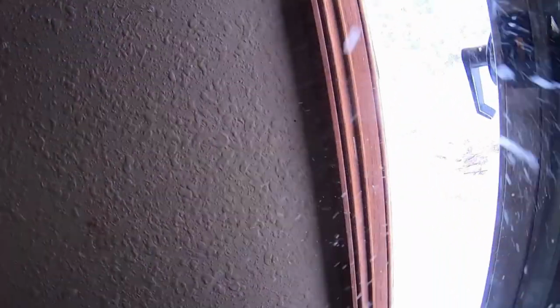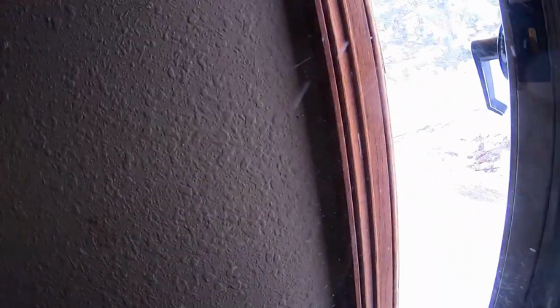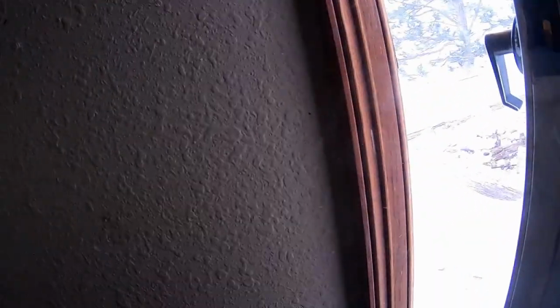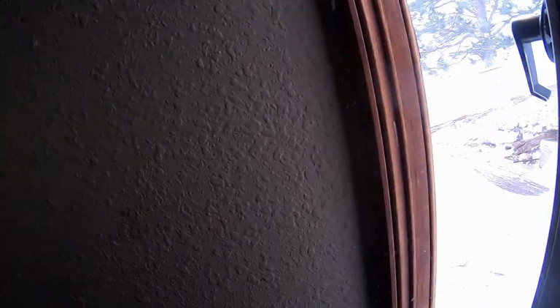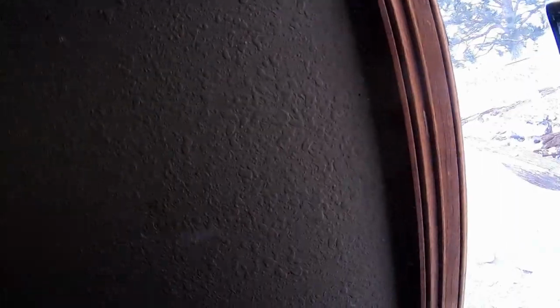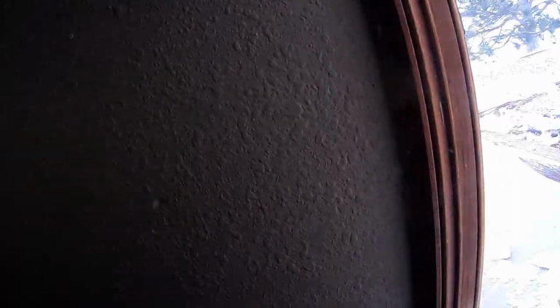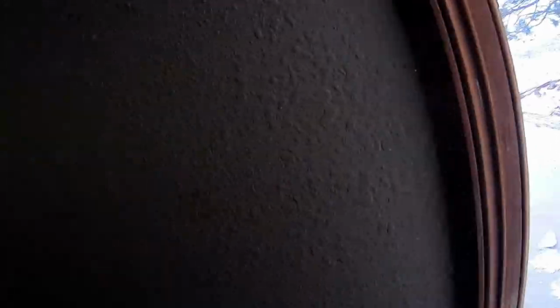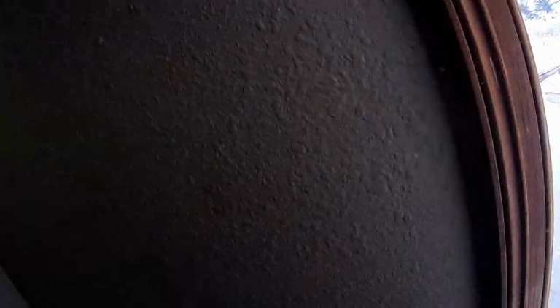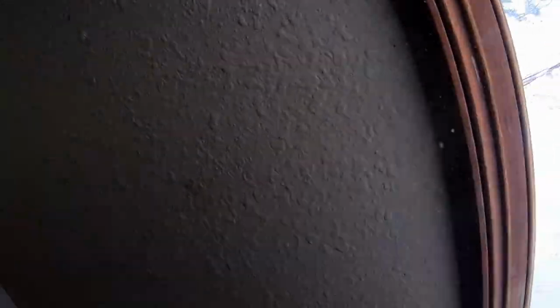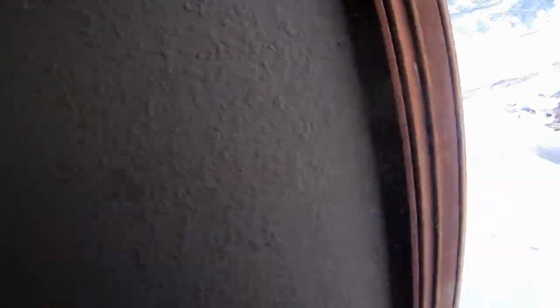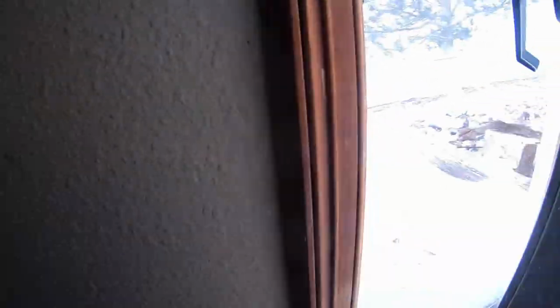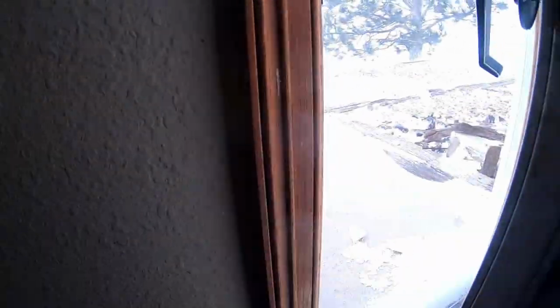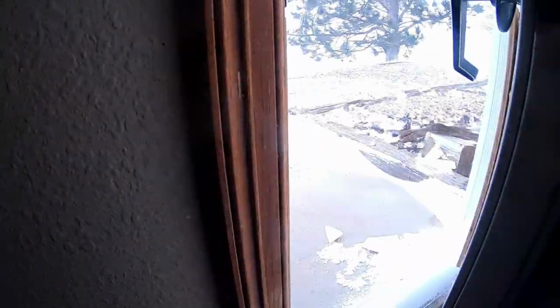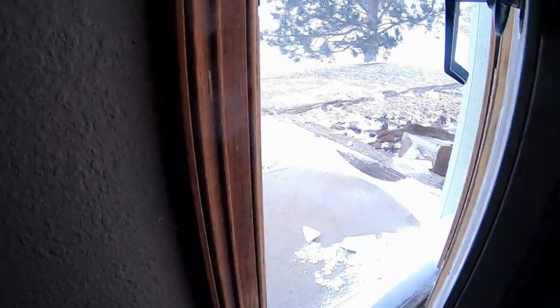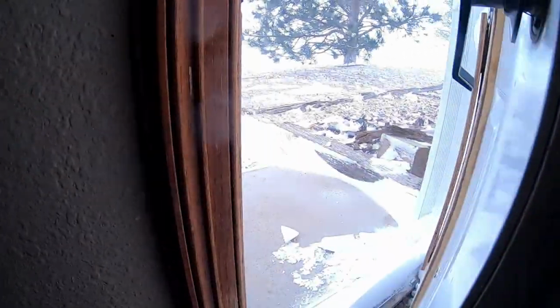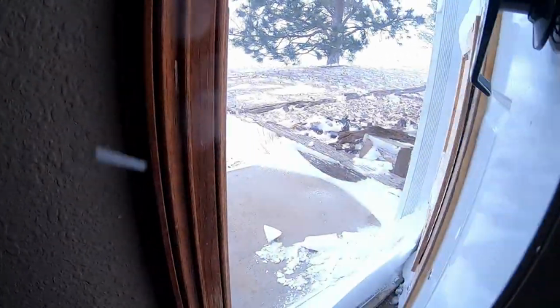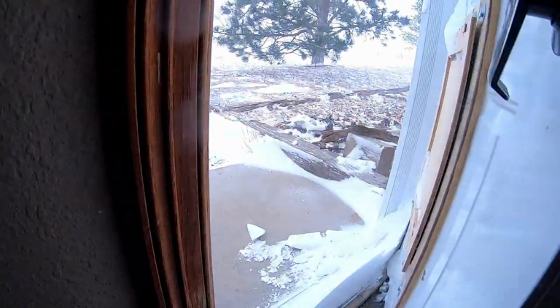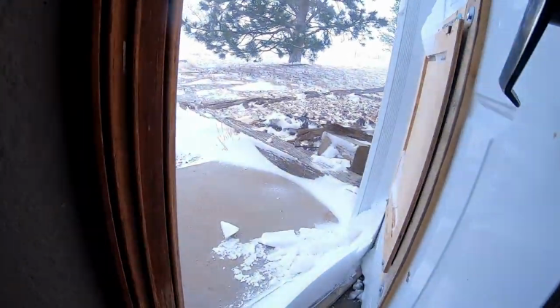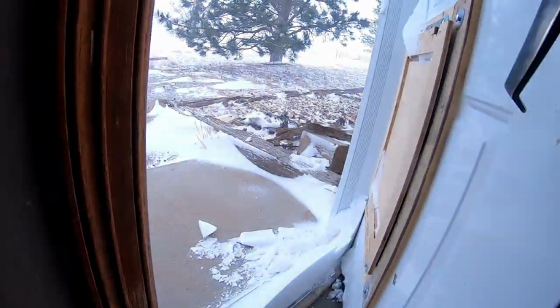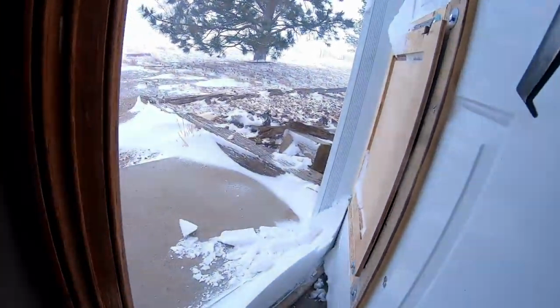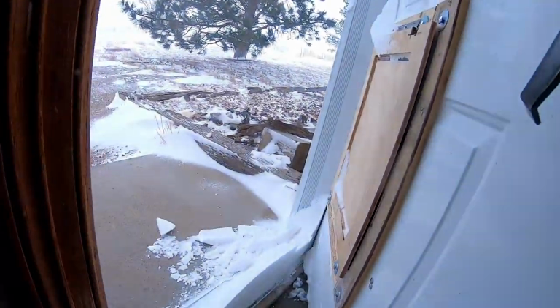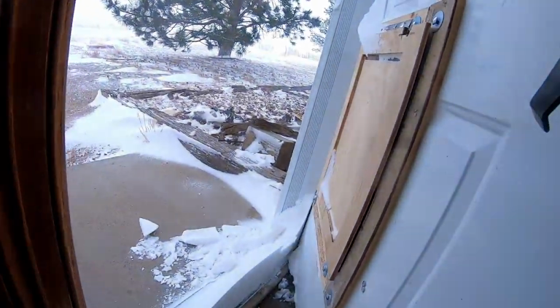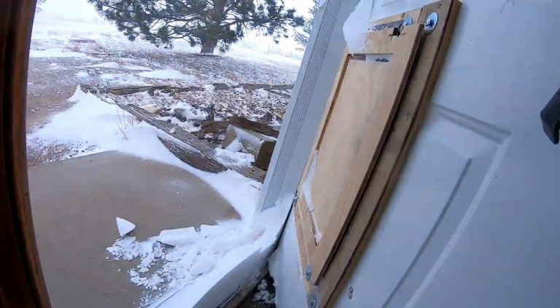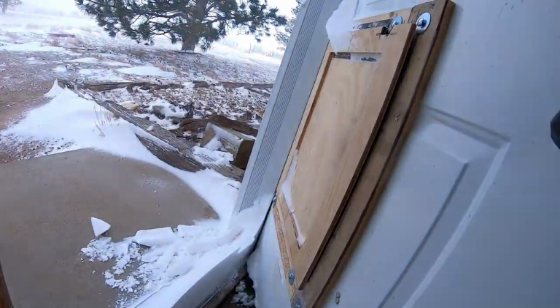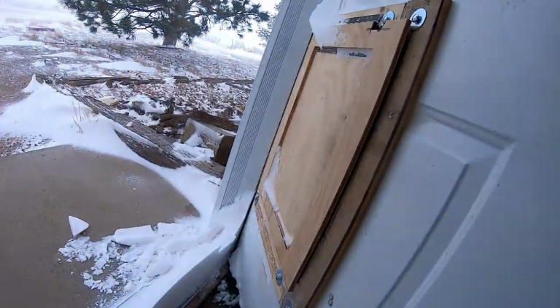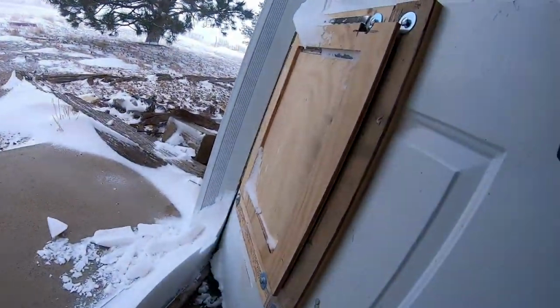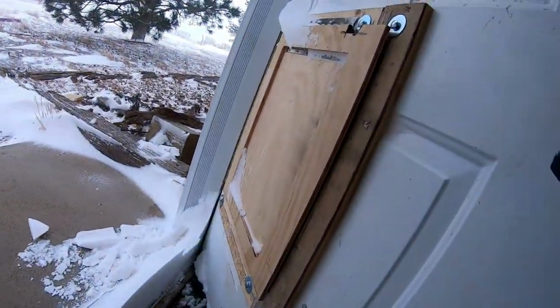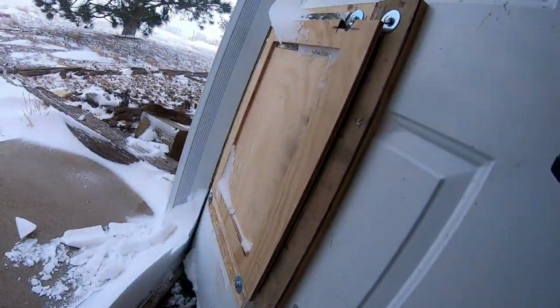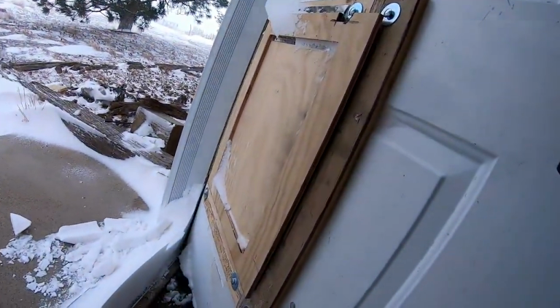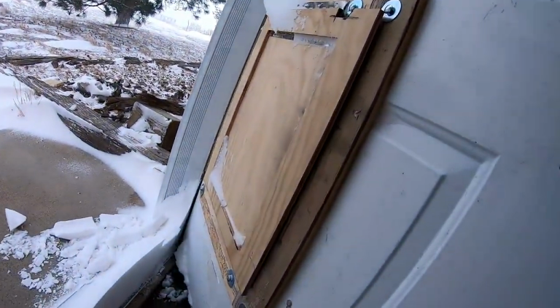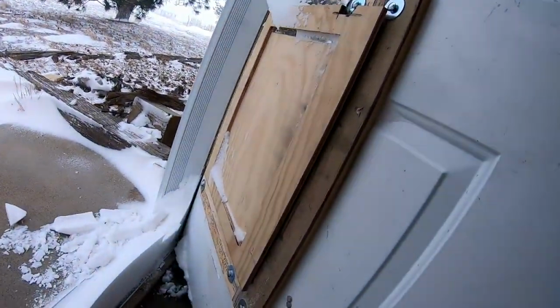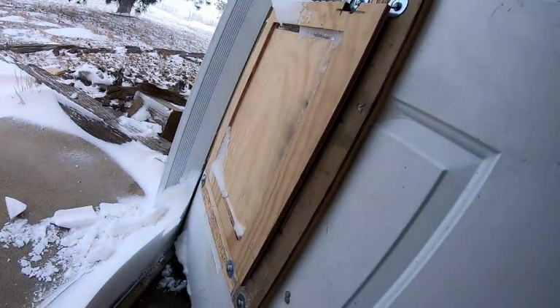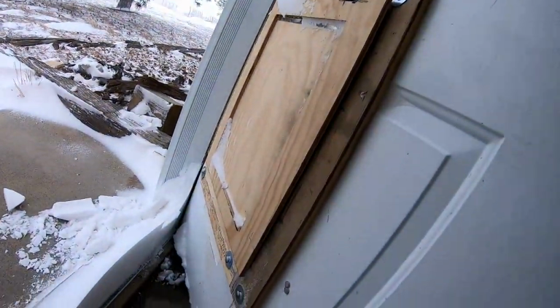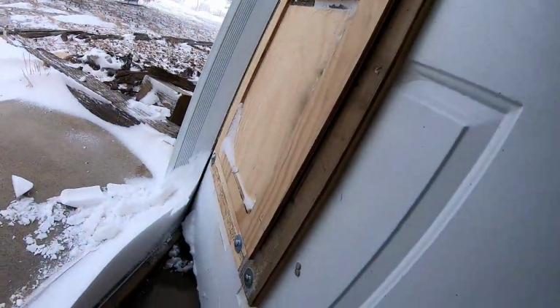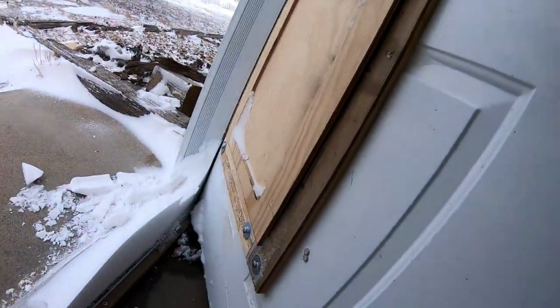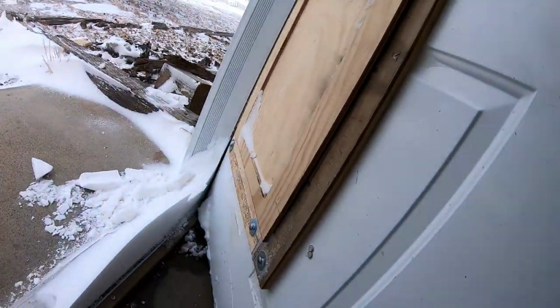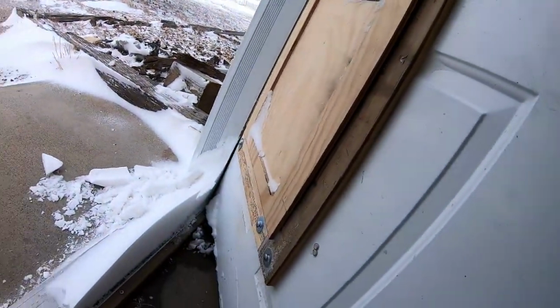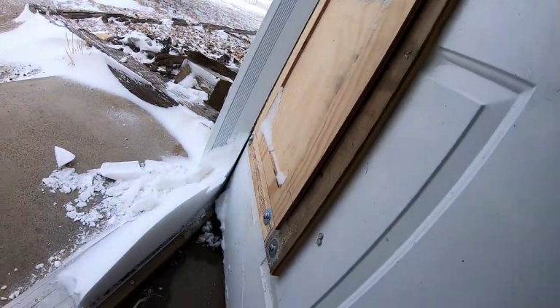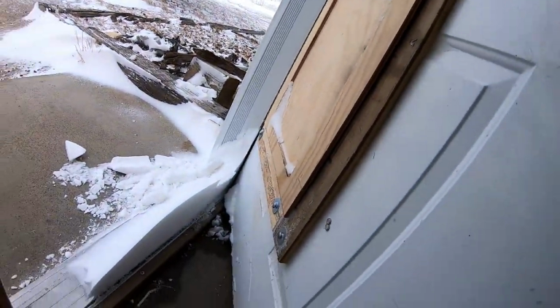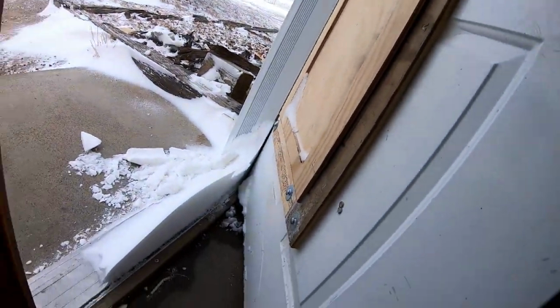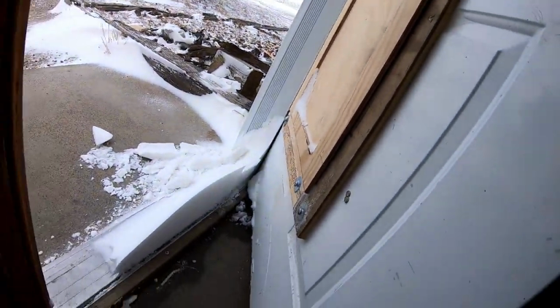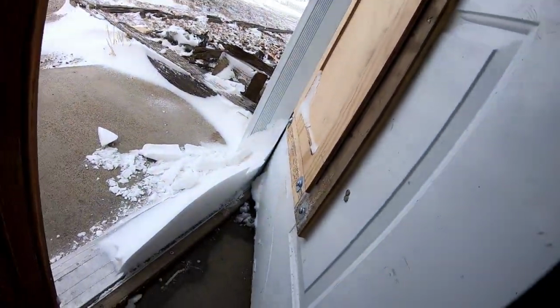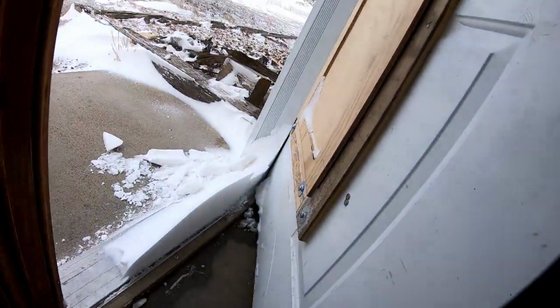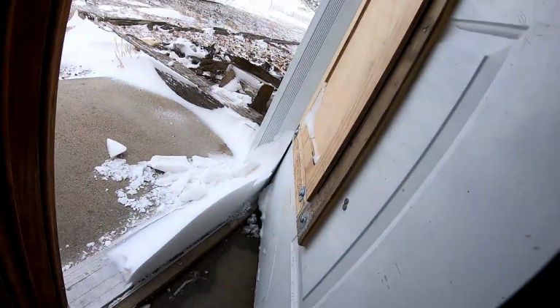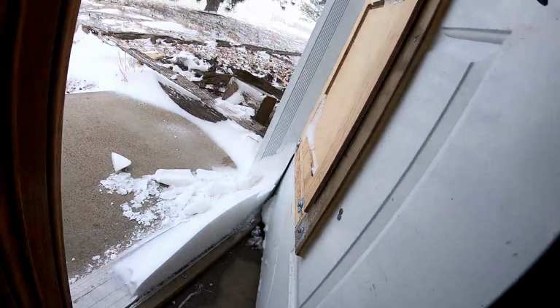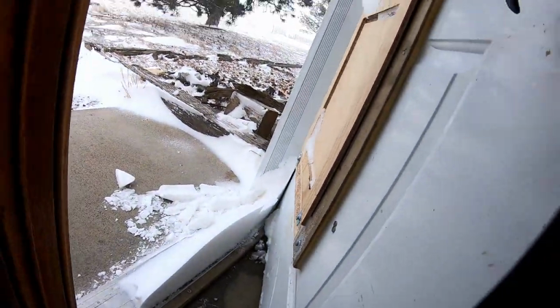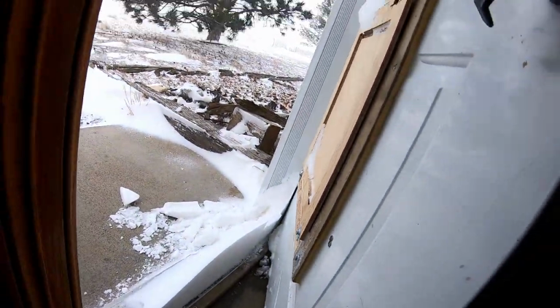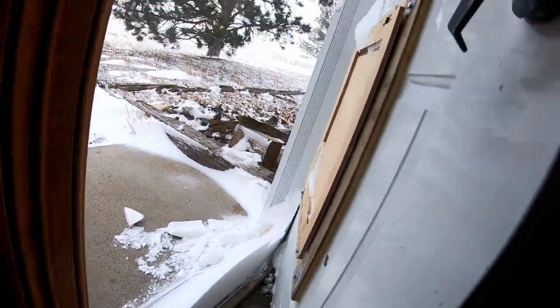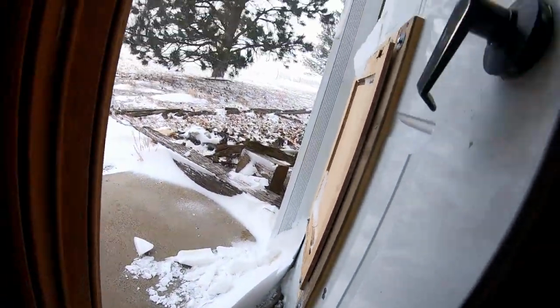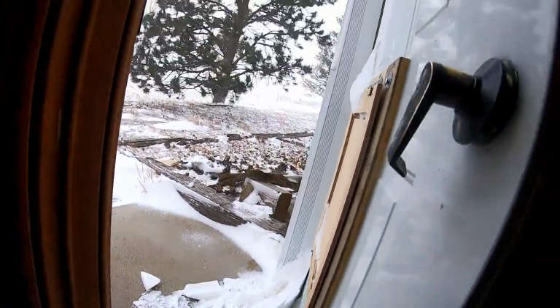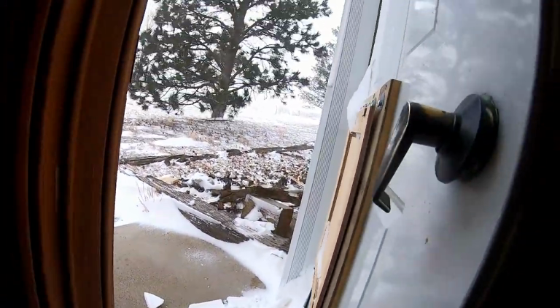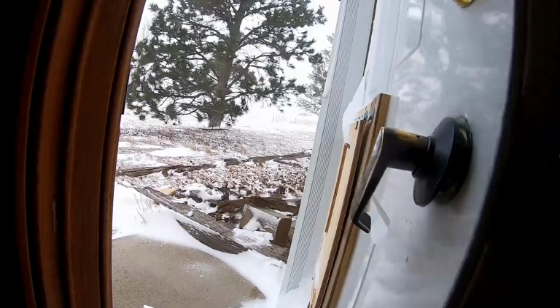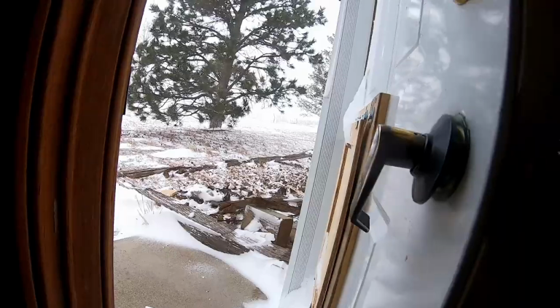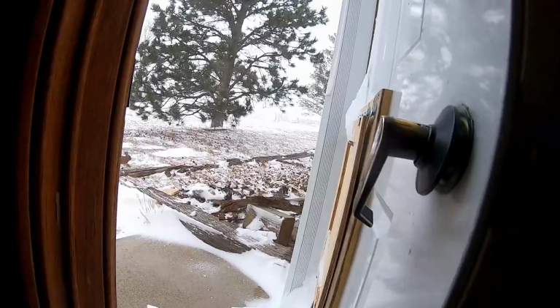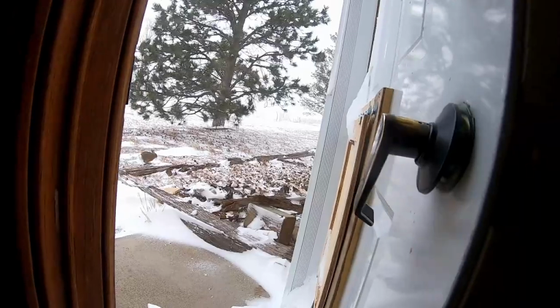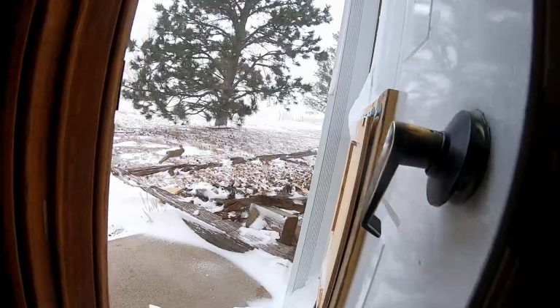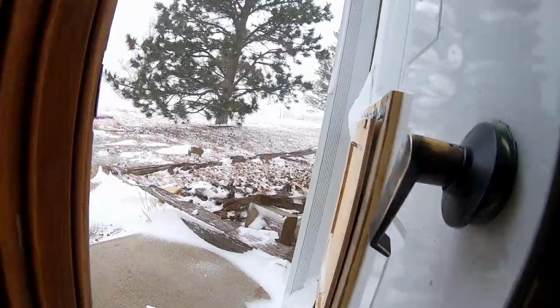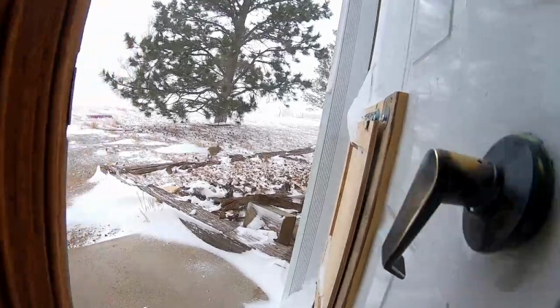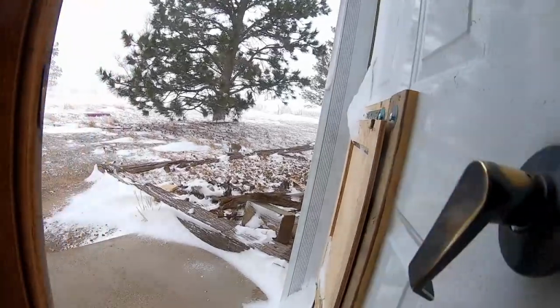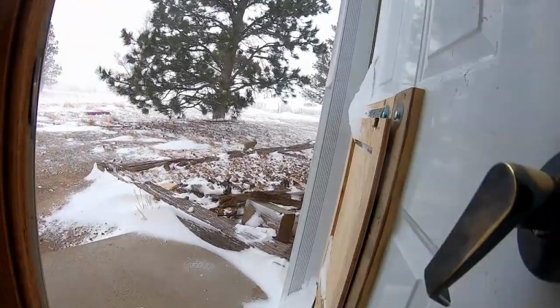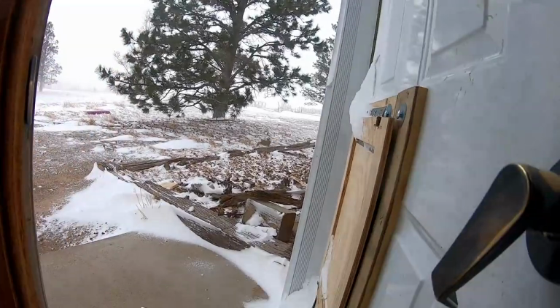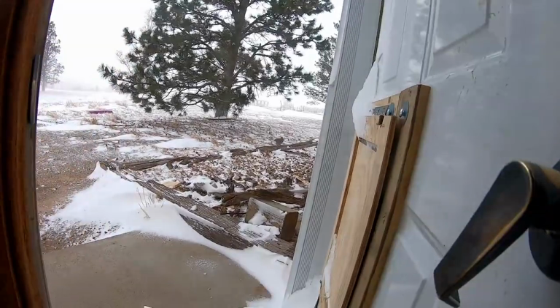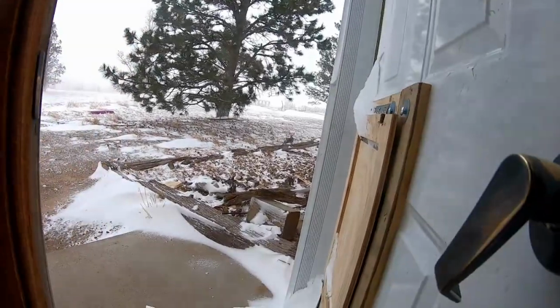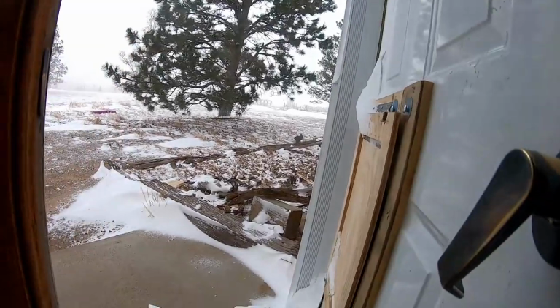Oh it's a blizzard out here — pretty good! I'm running, buddy.